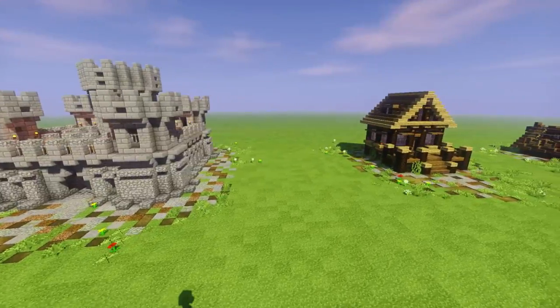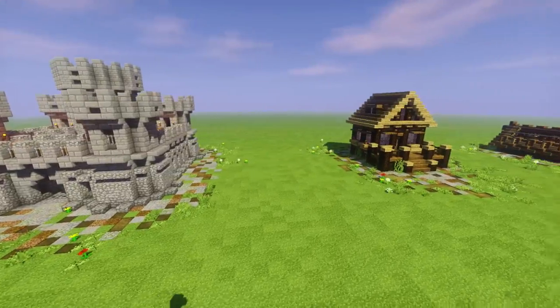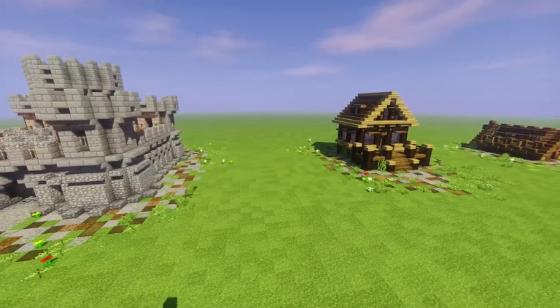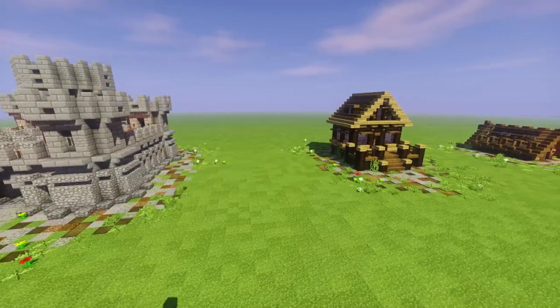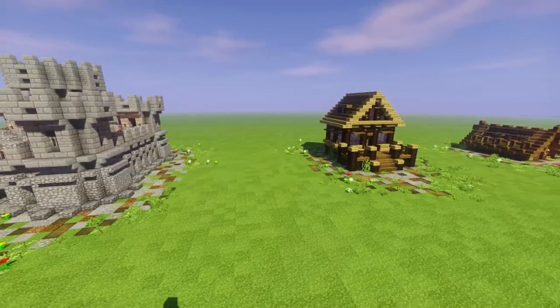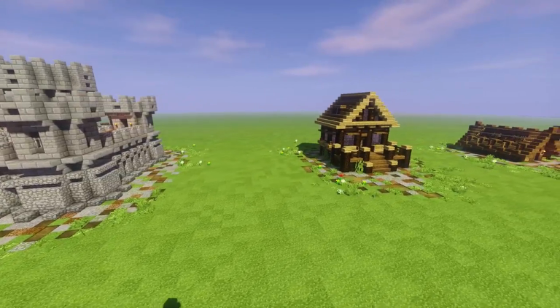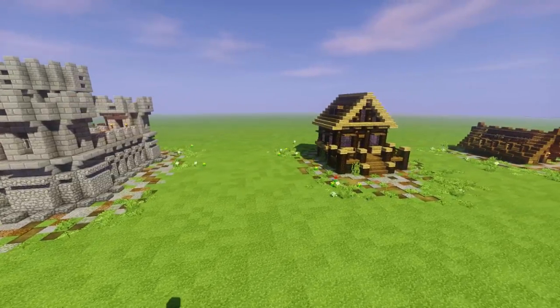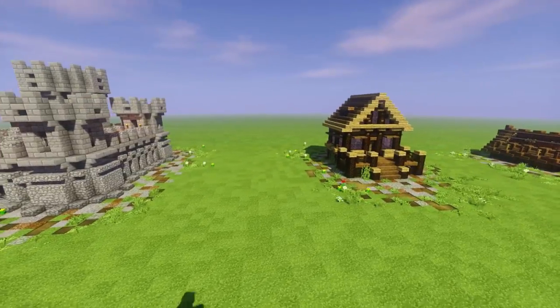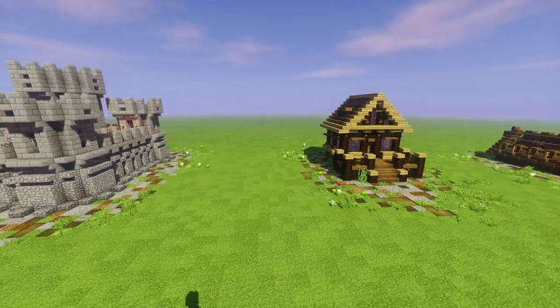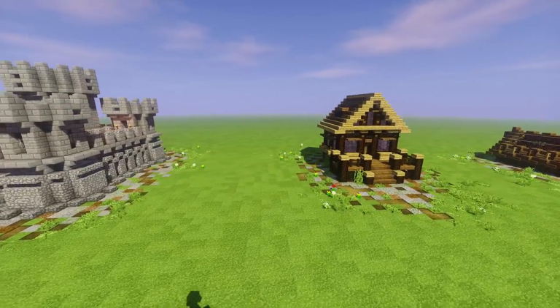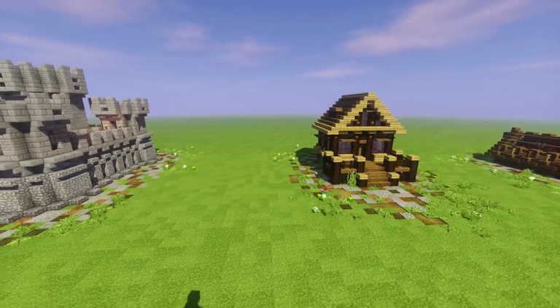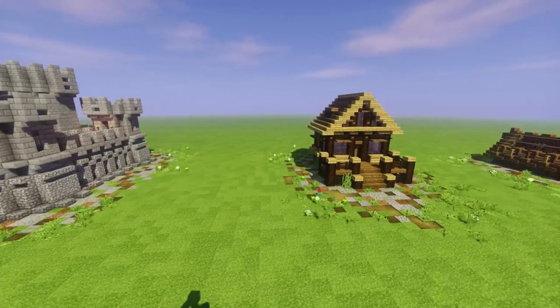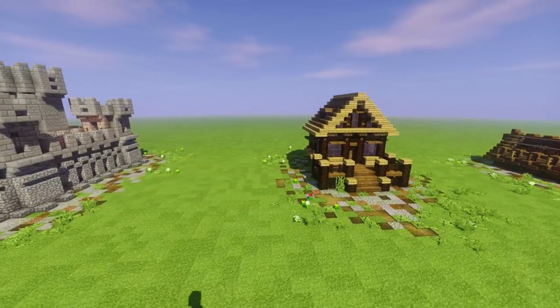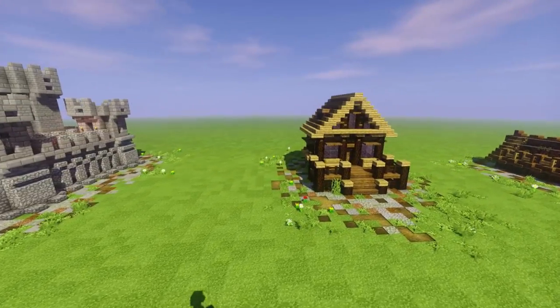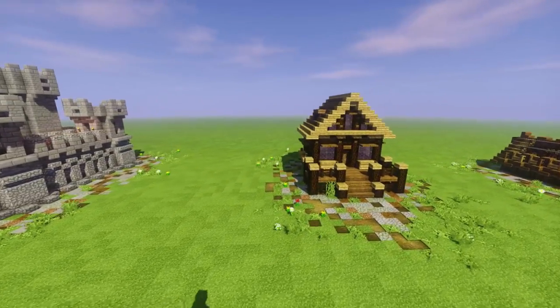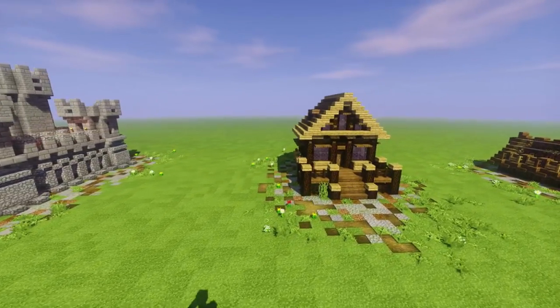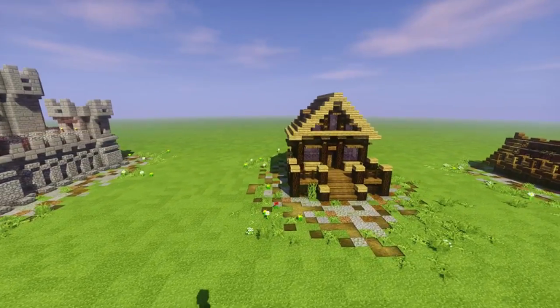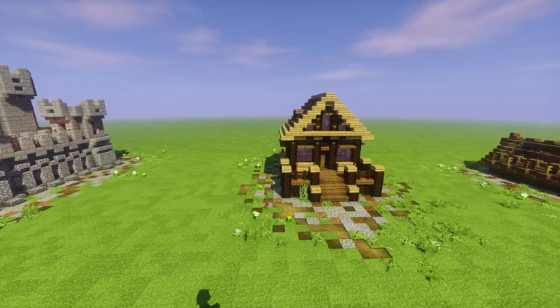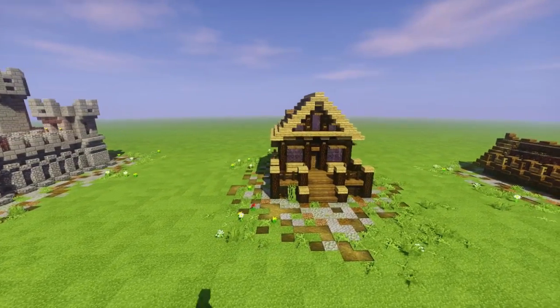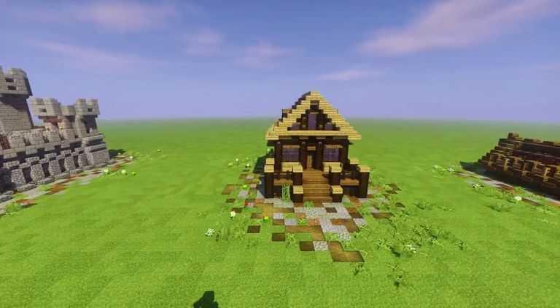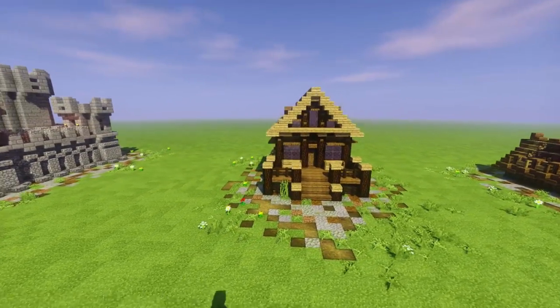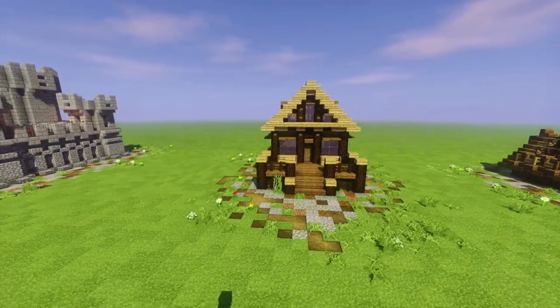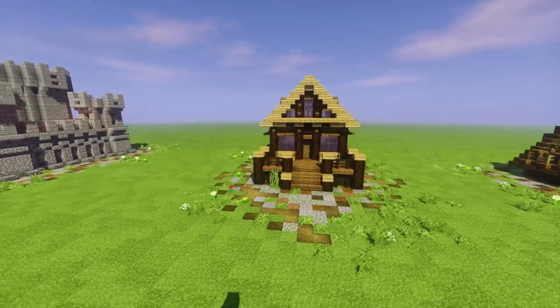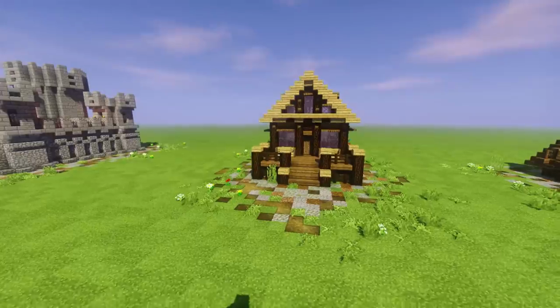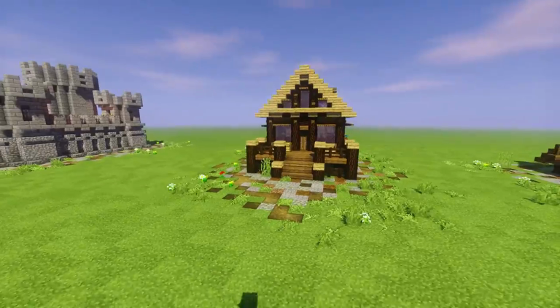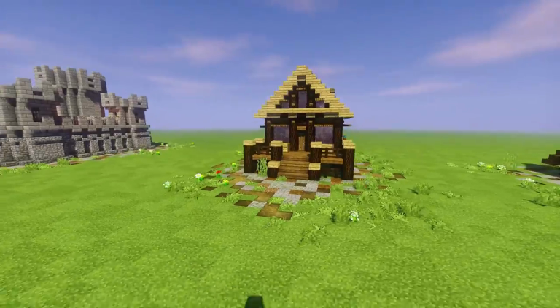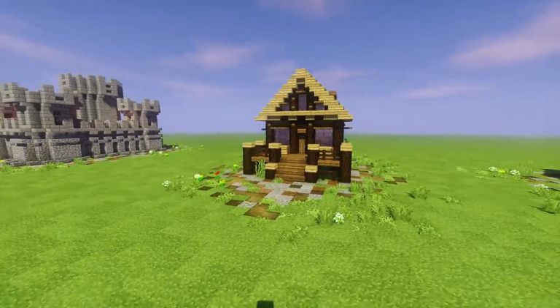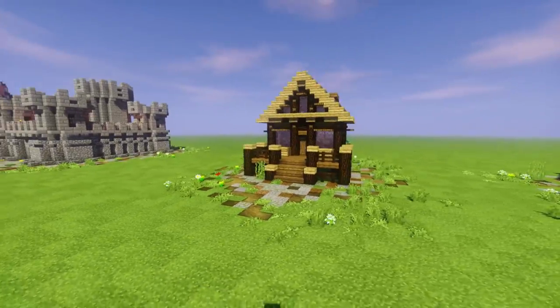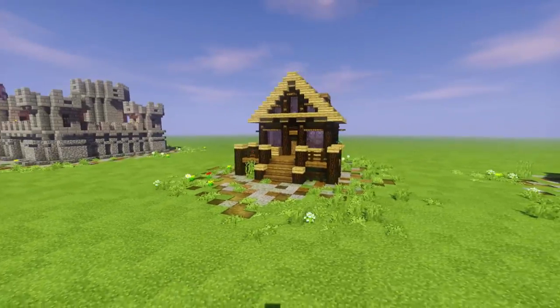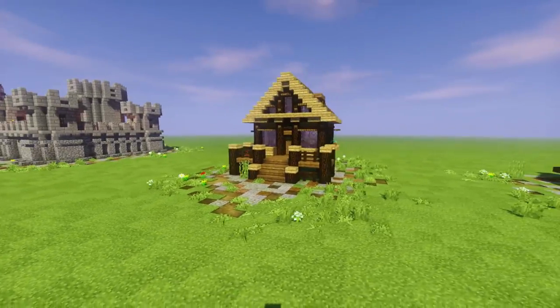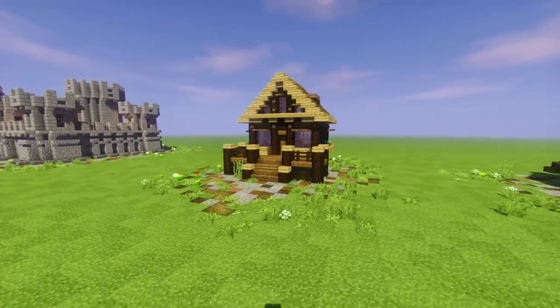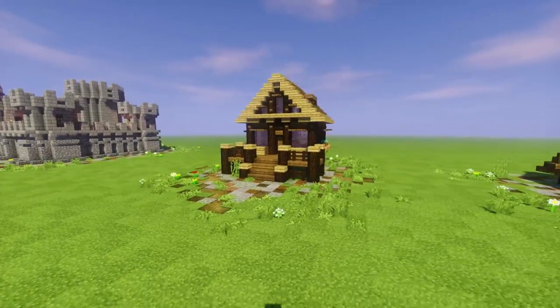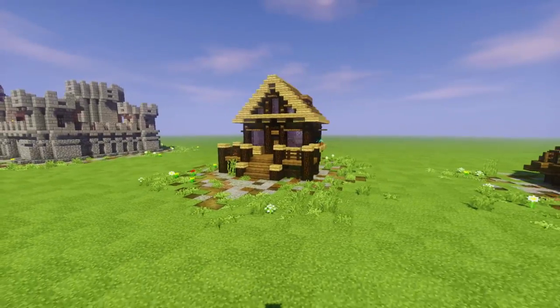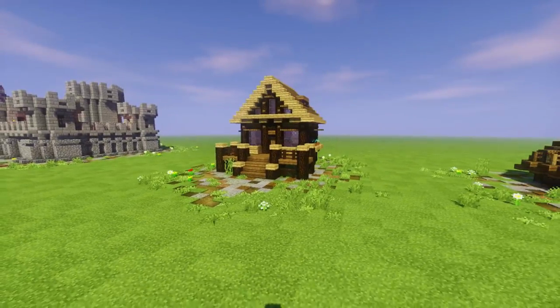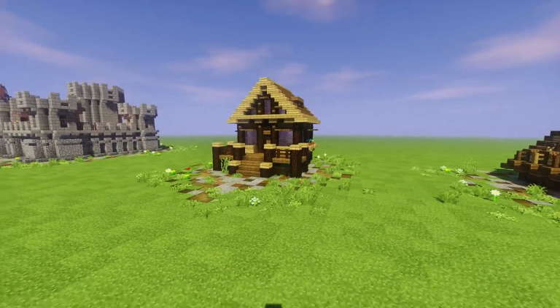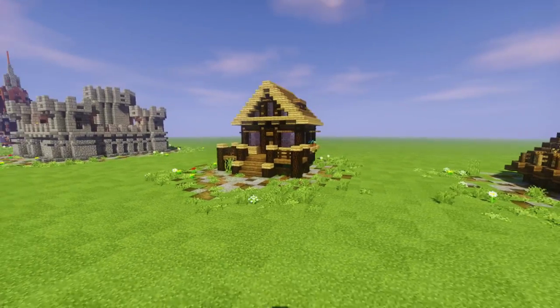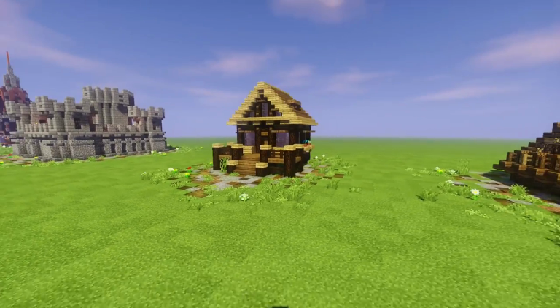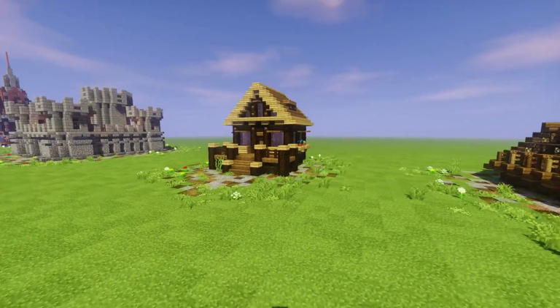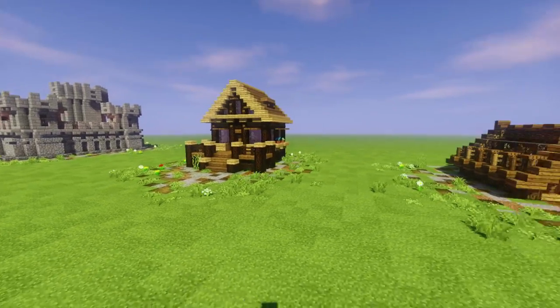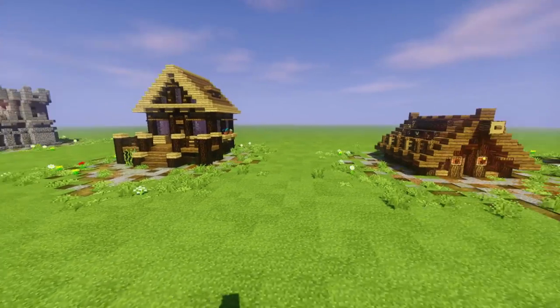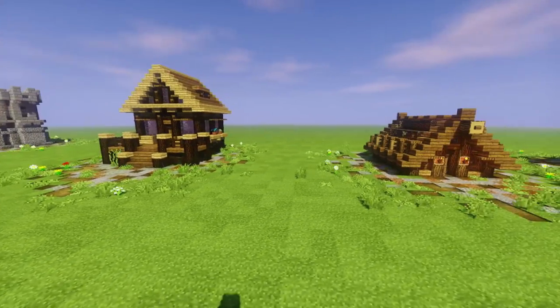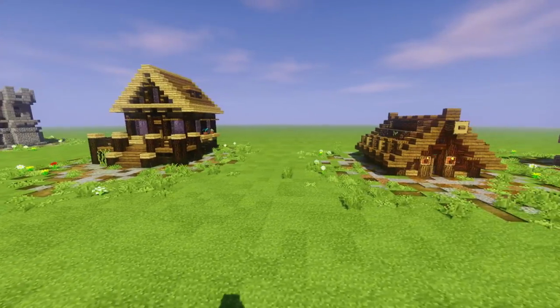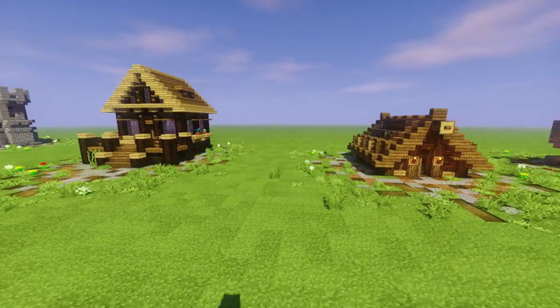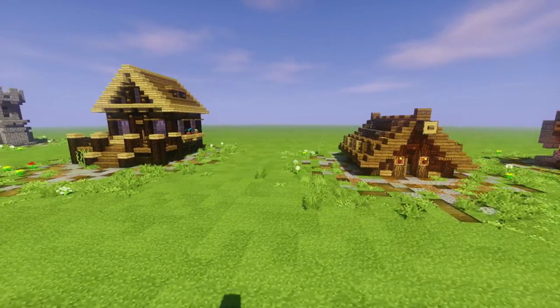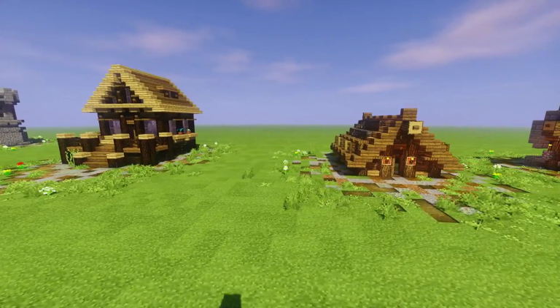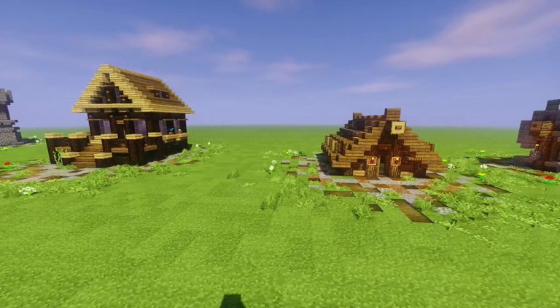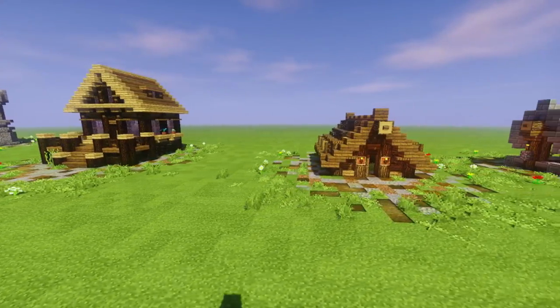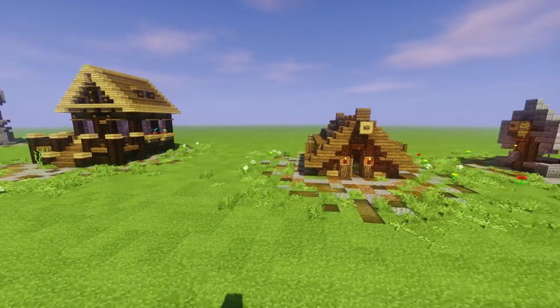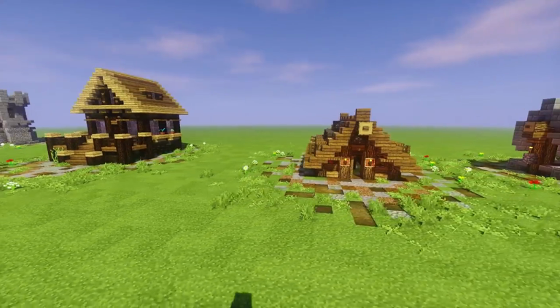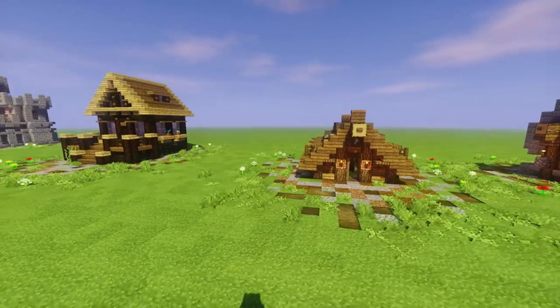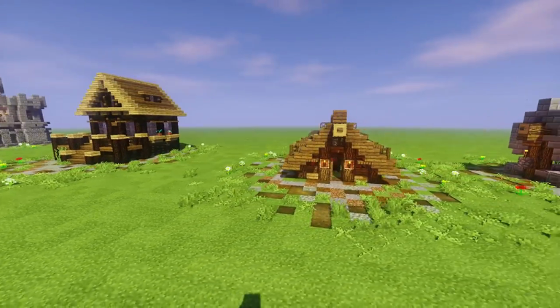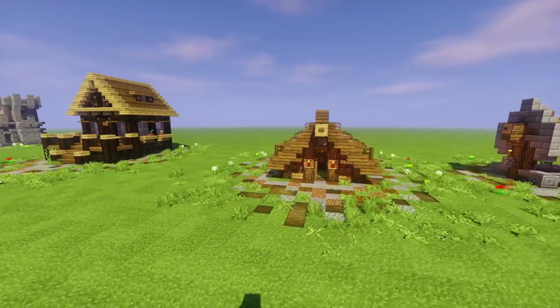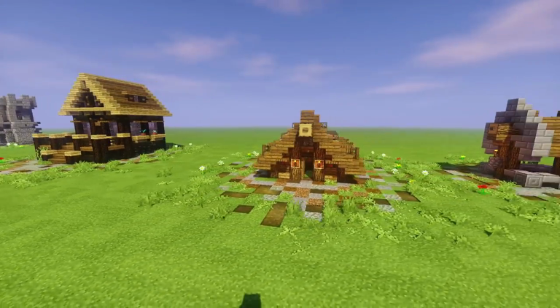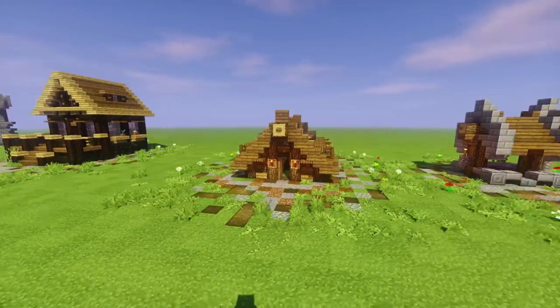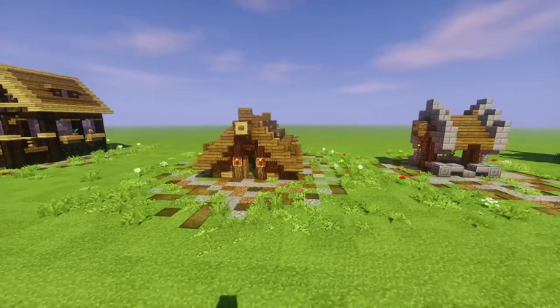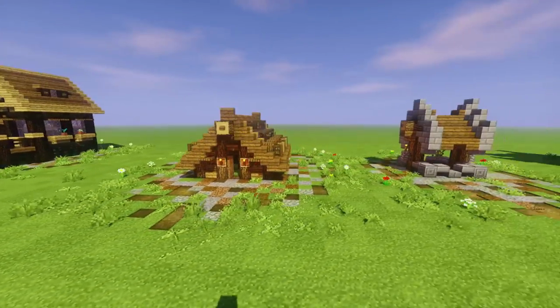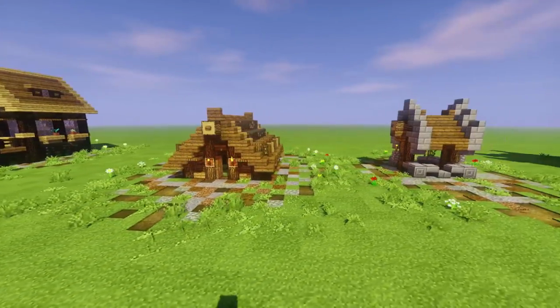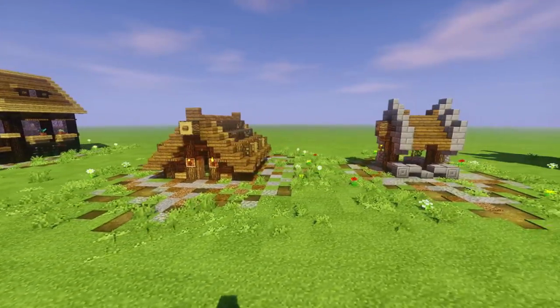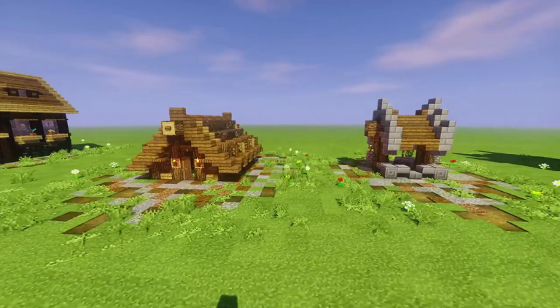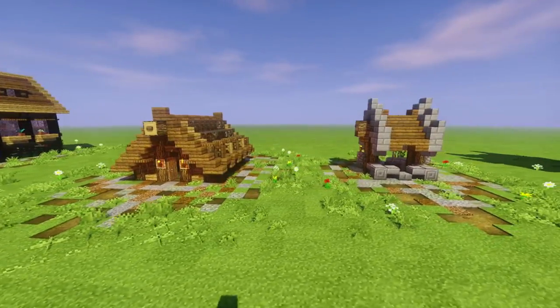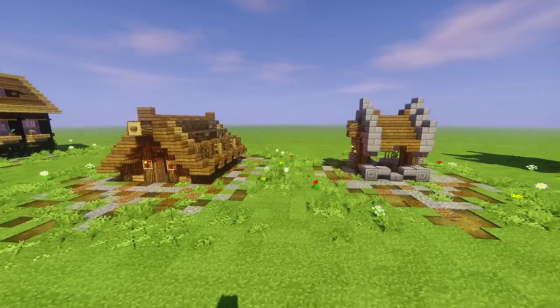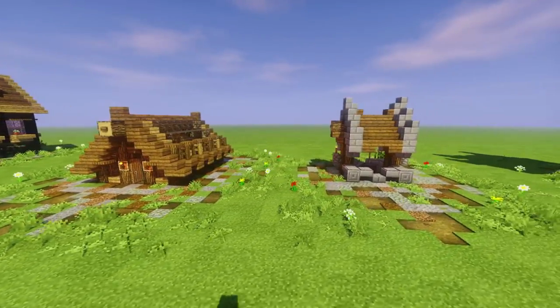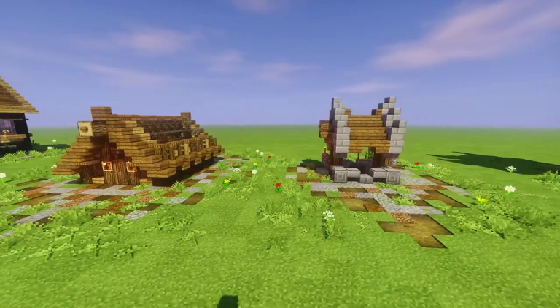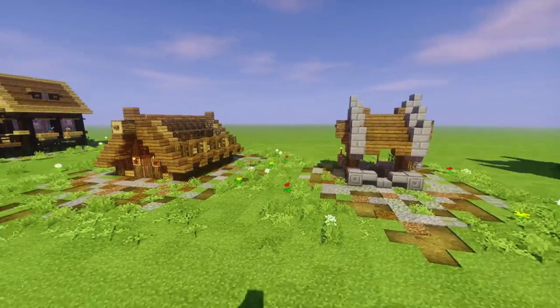We got our starter enchanting house, chatting tower, our little baby castle — I love that baby castle so much. We got our little wood log cabin, little greenhouse, little well.